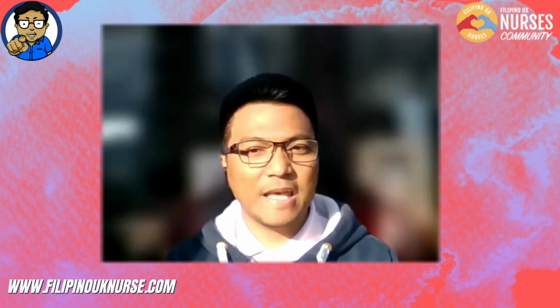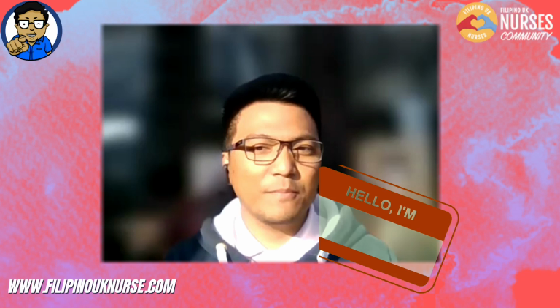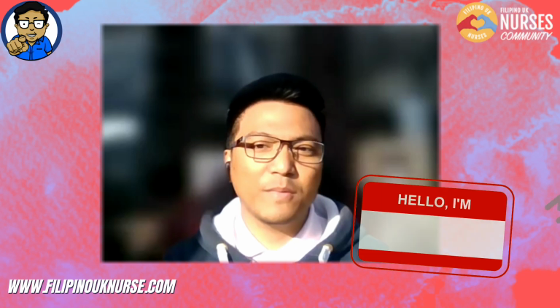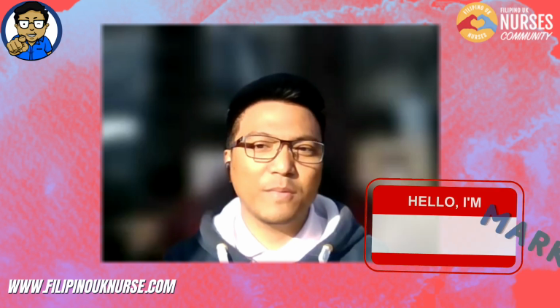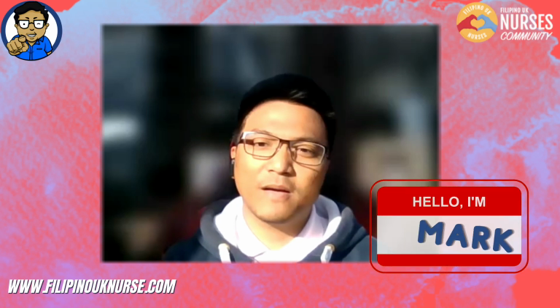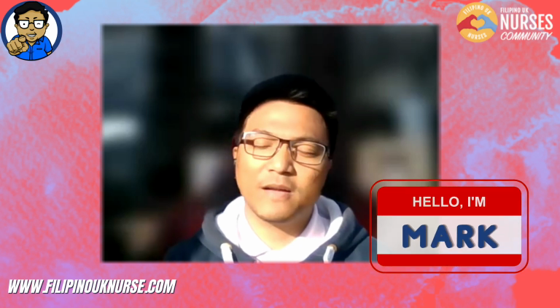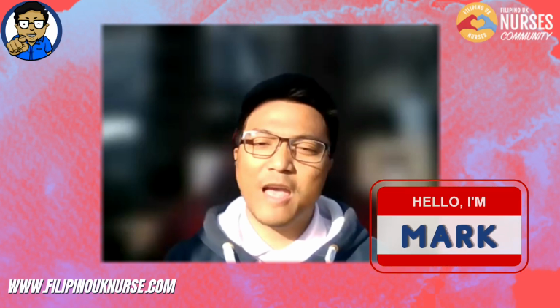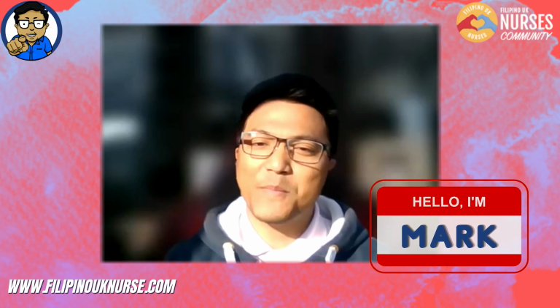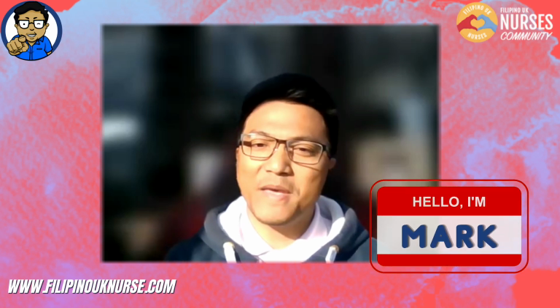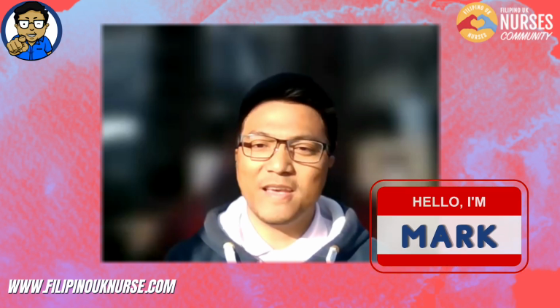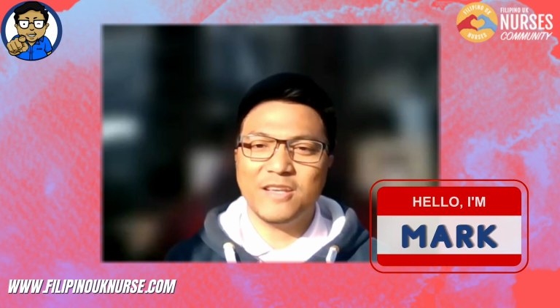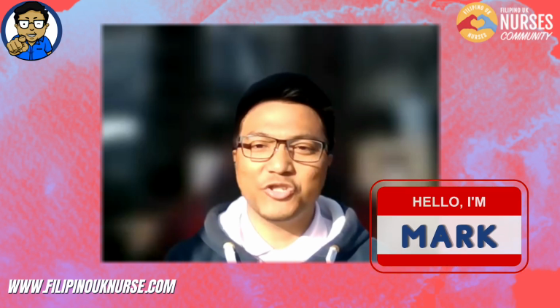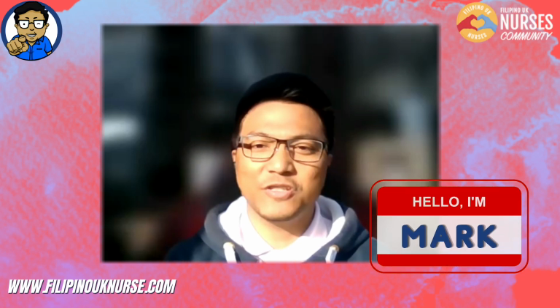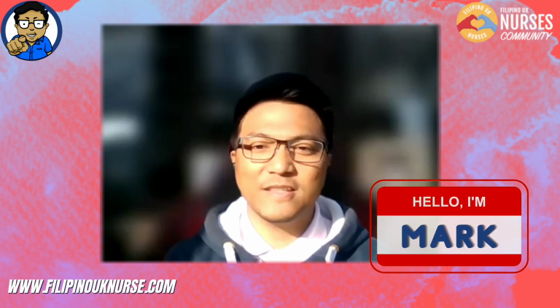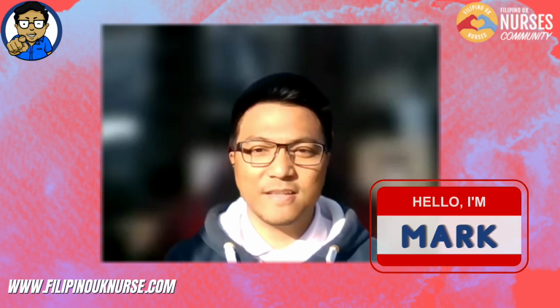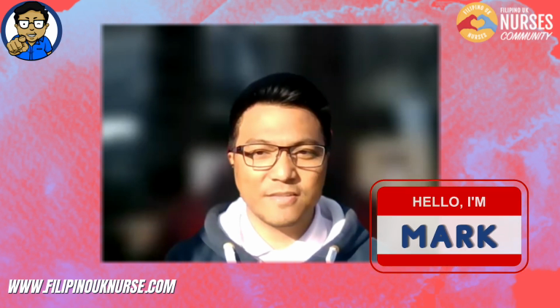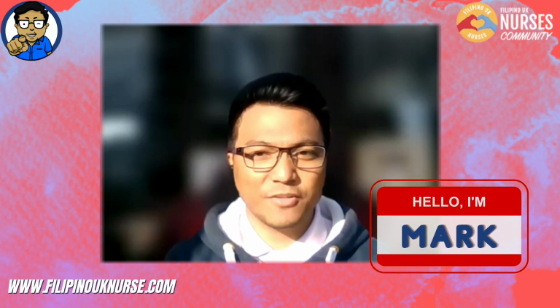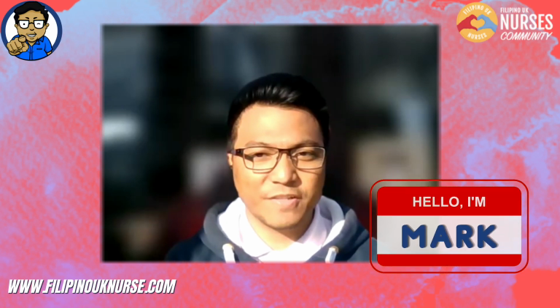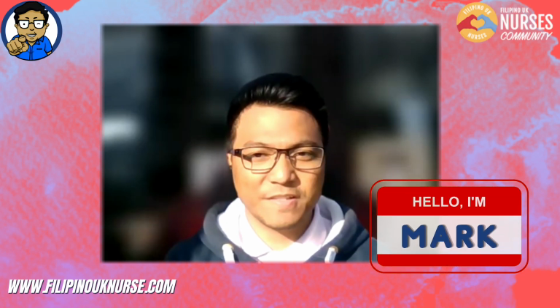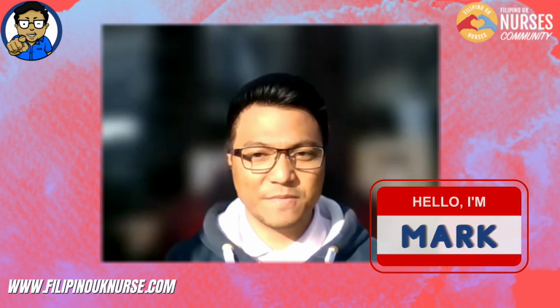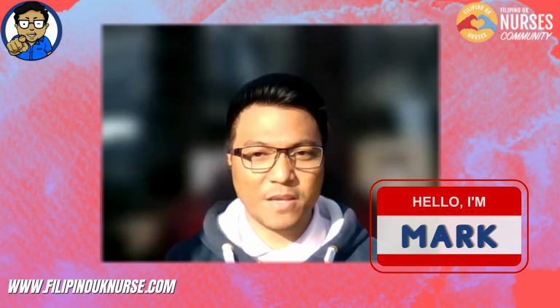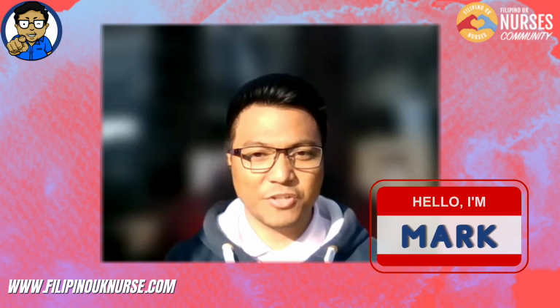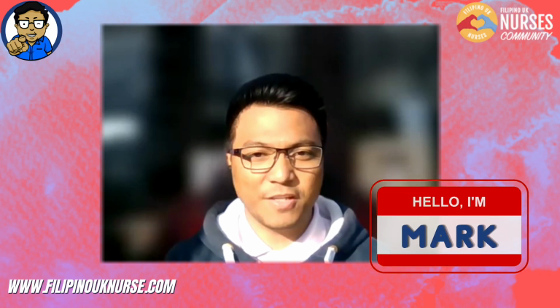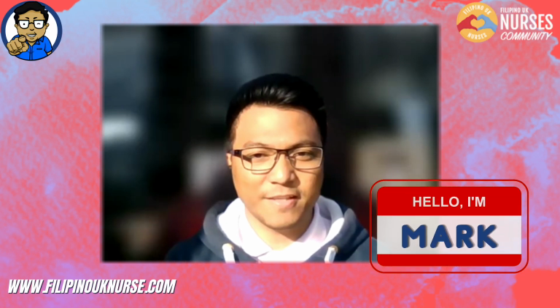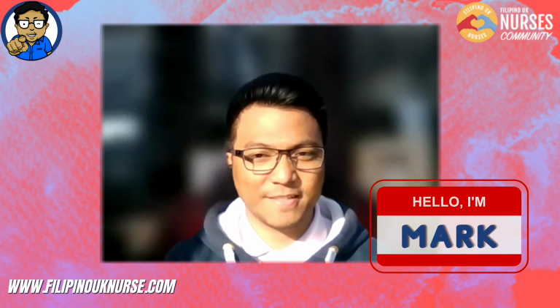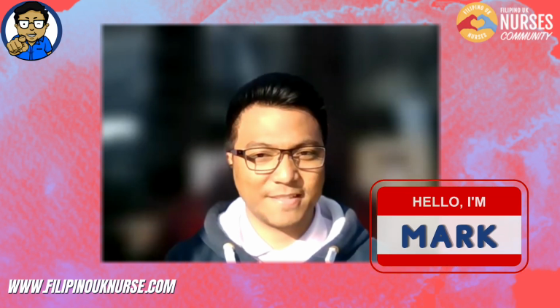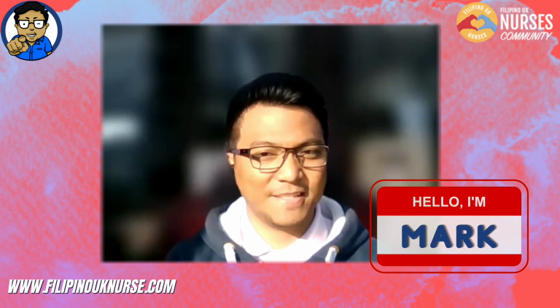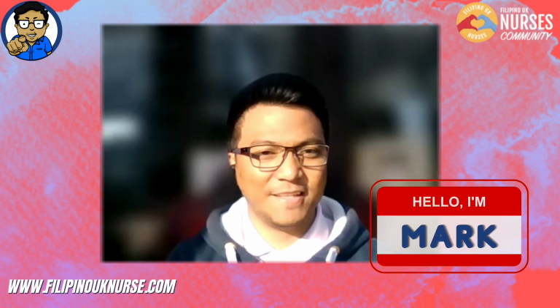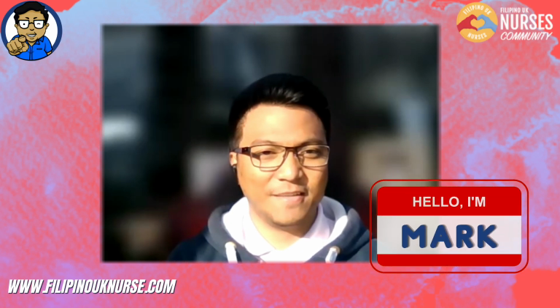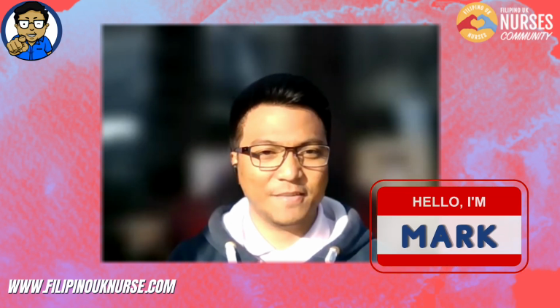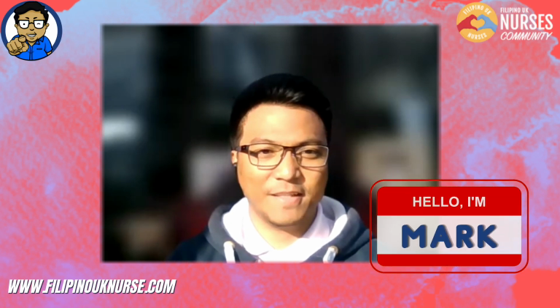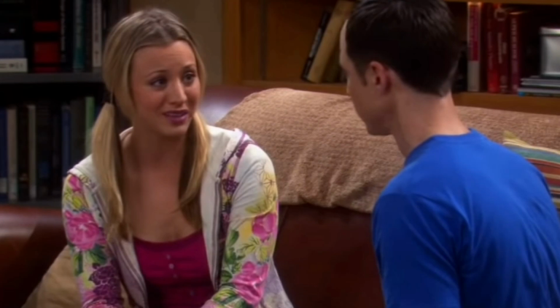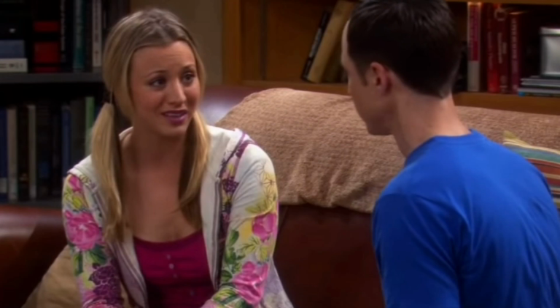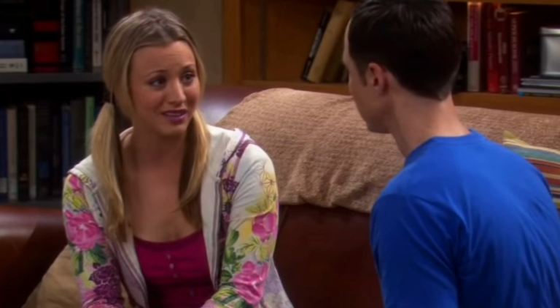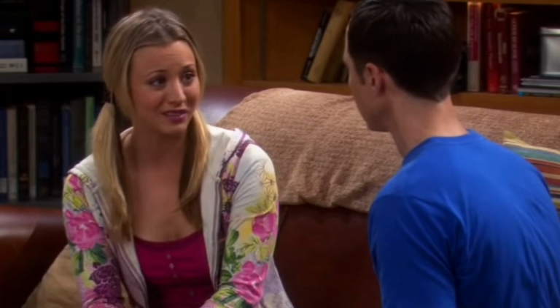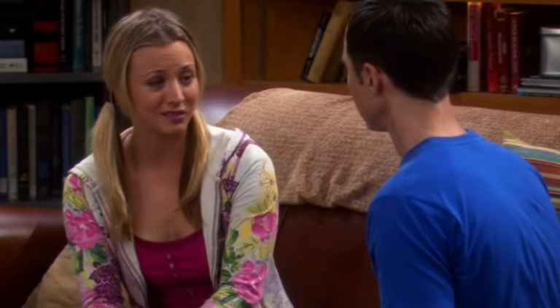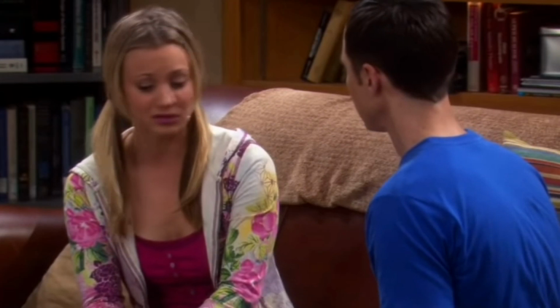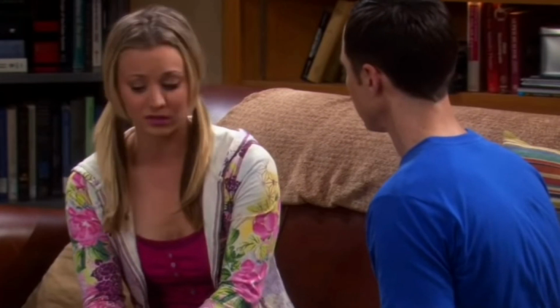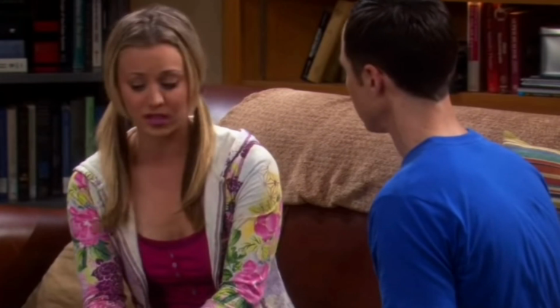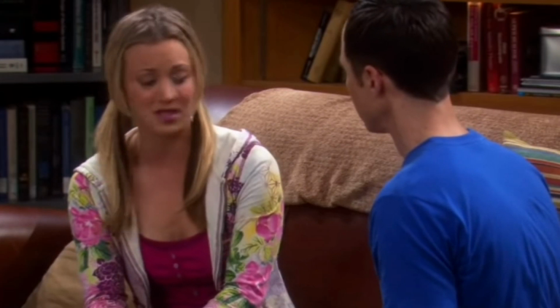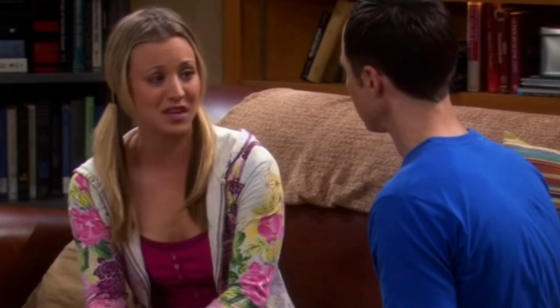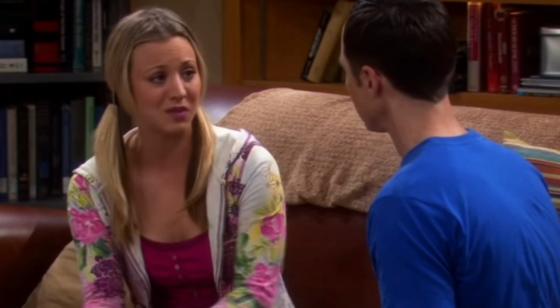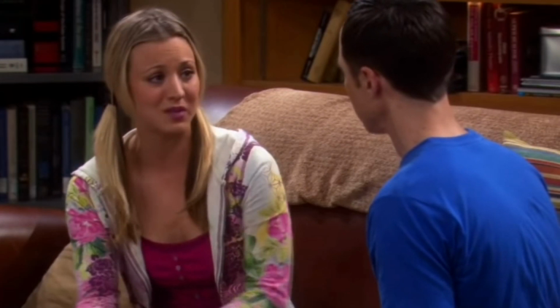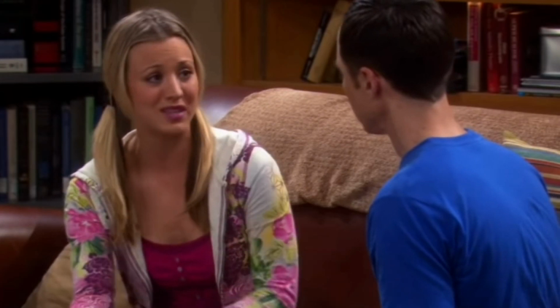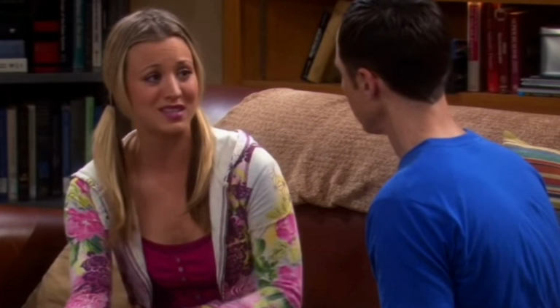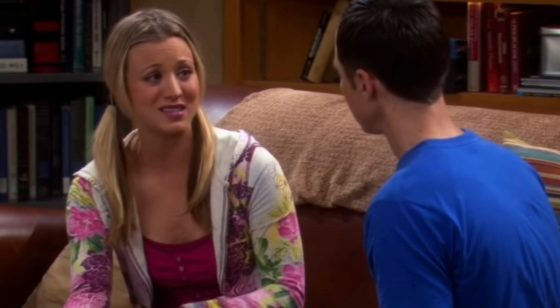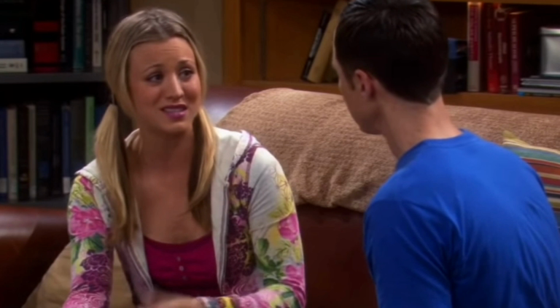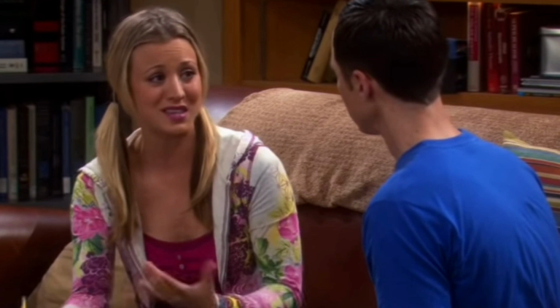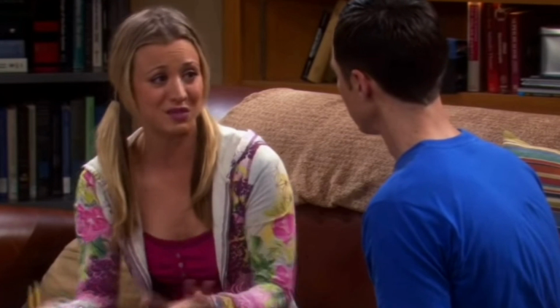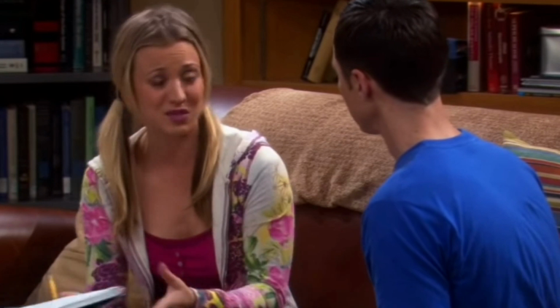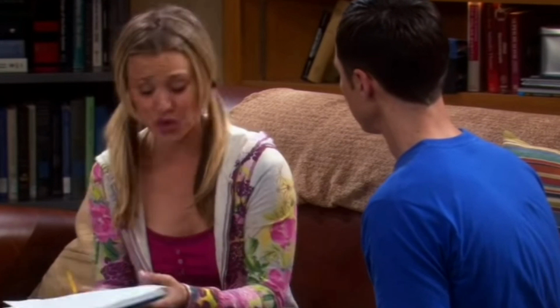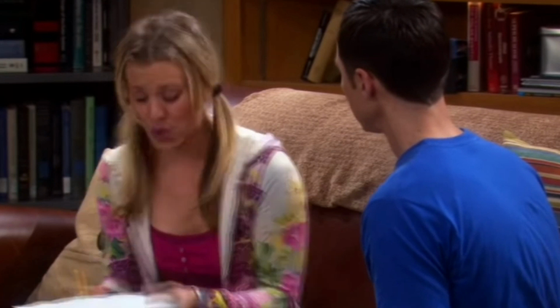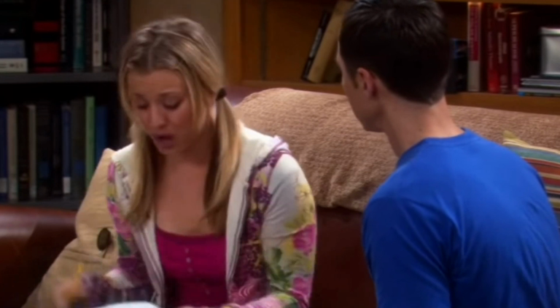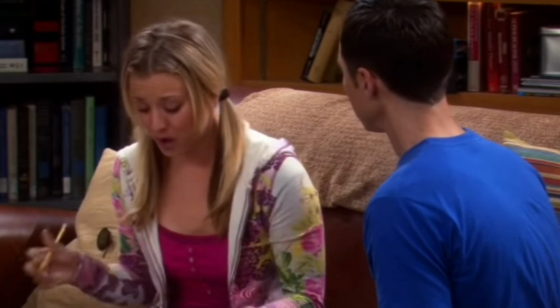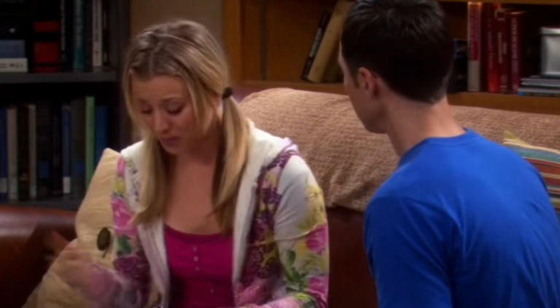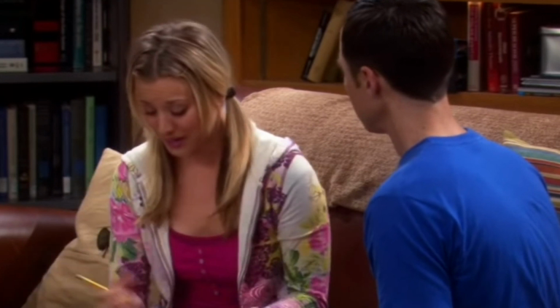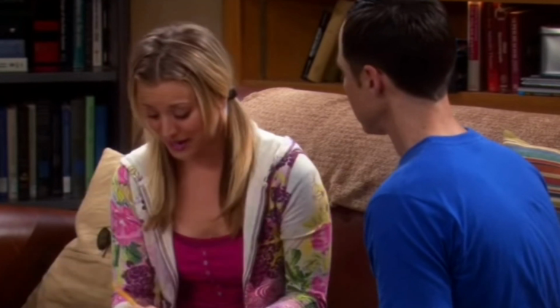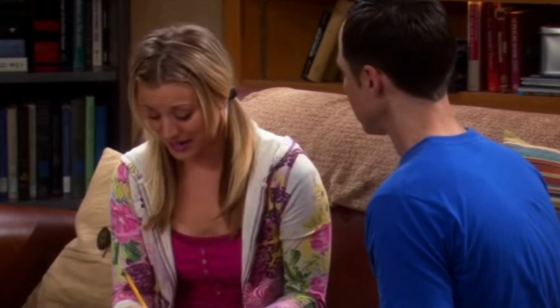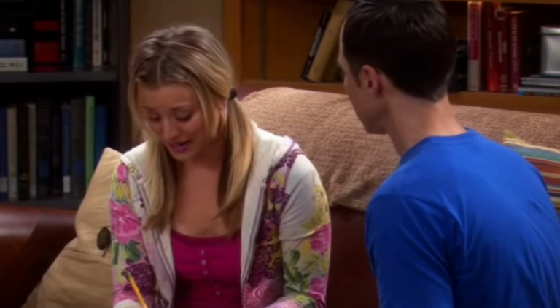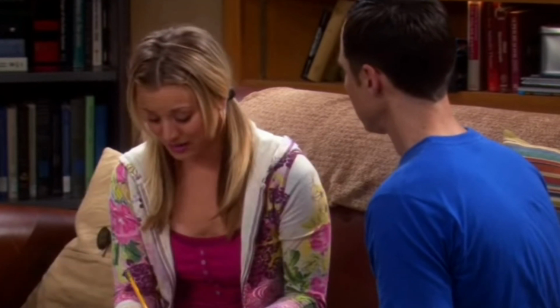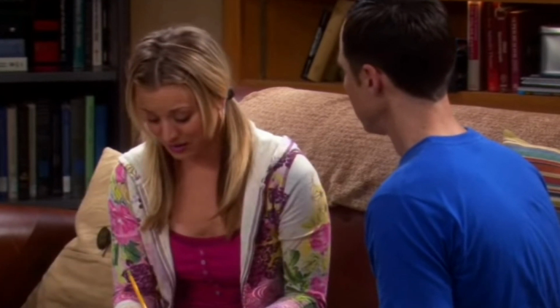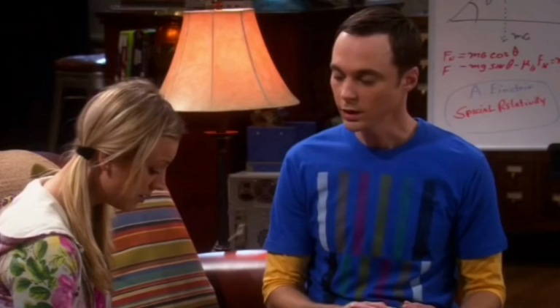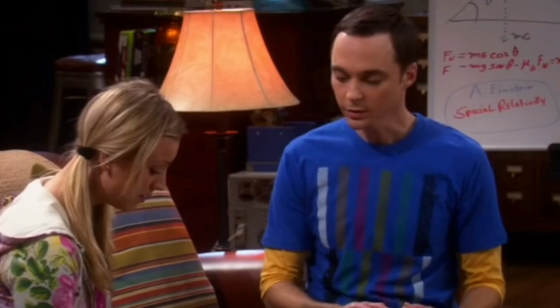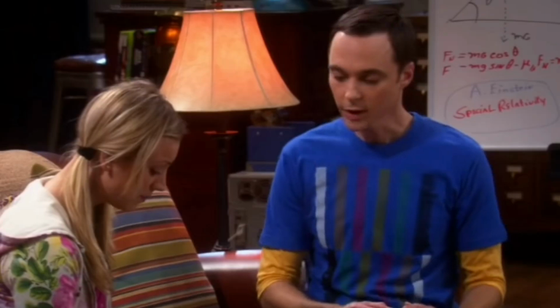Hi, I'm Mark. I'm a genetics nurse specialist. That's it? Well, that doesn't sound so complicated. It's not.